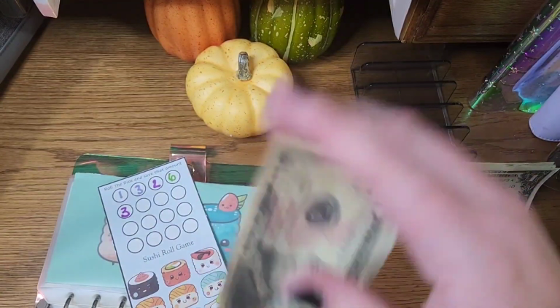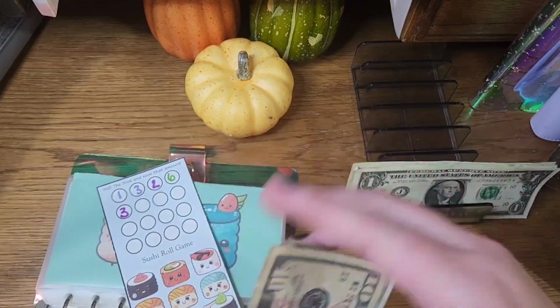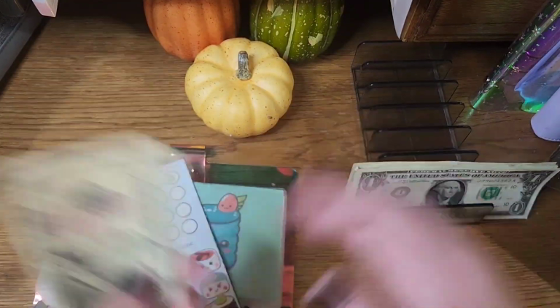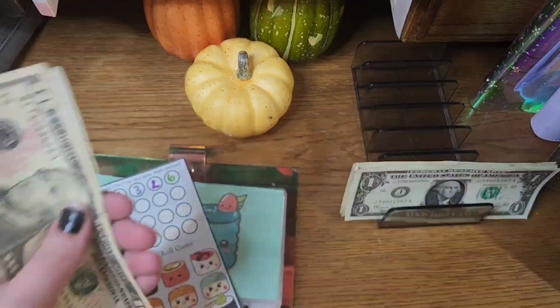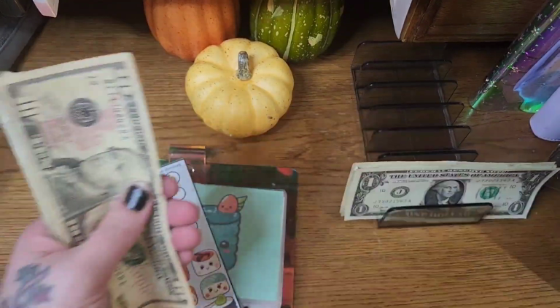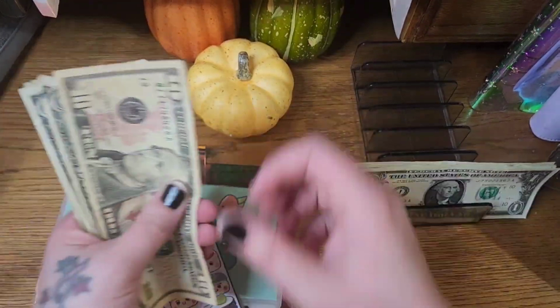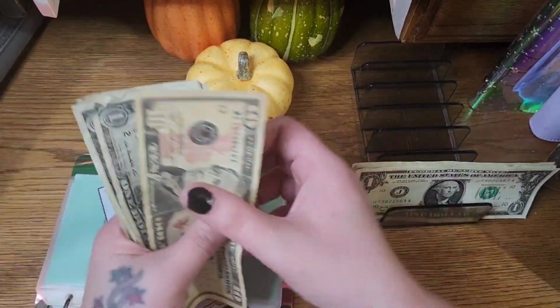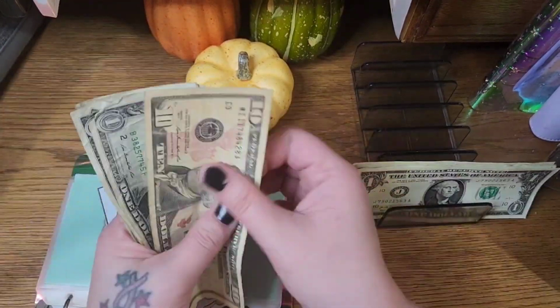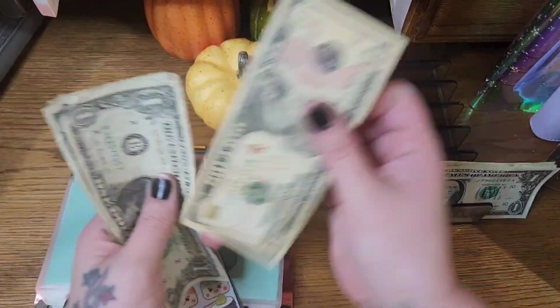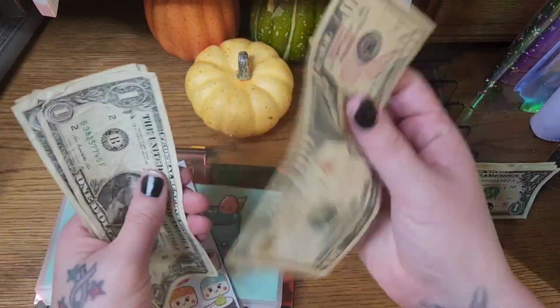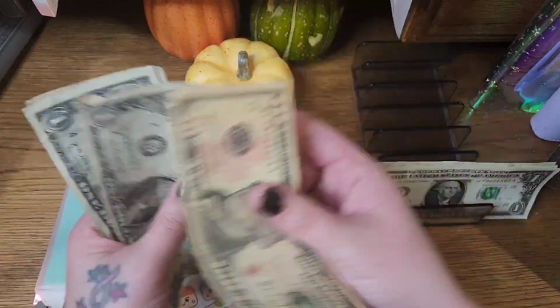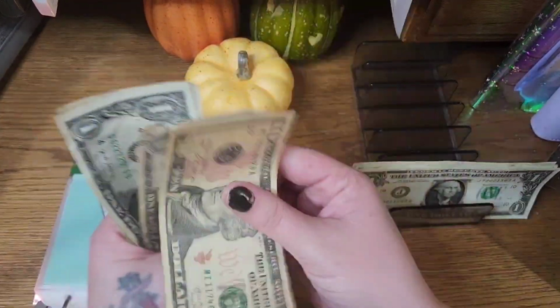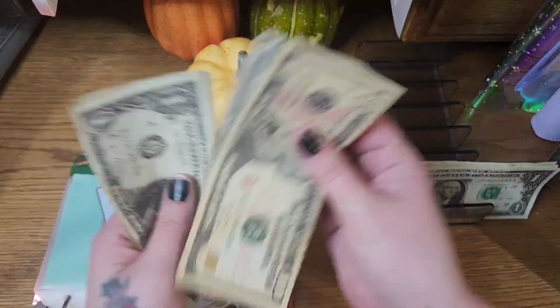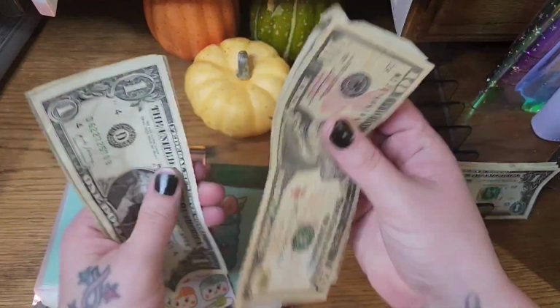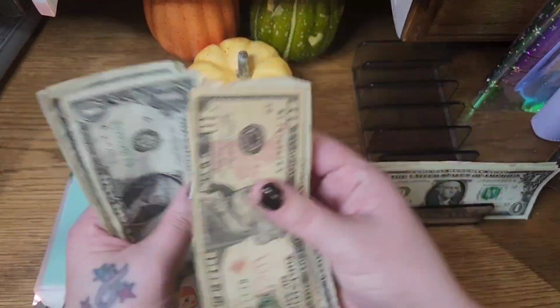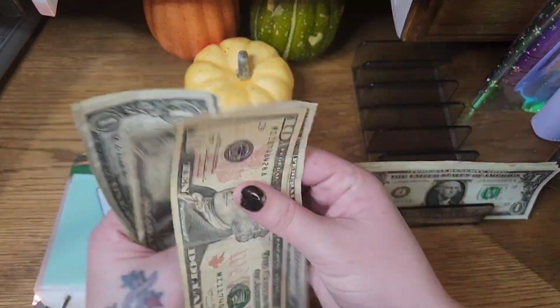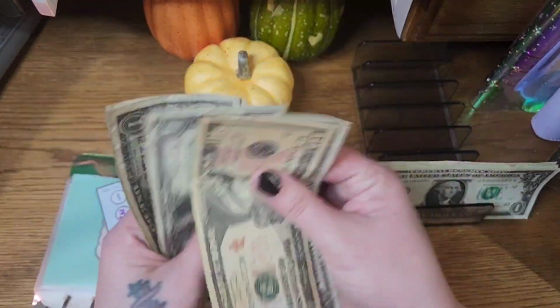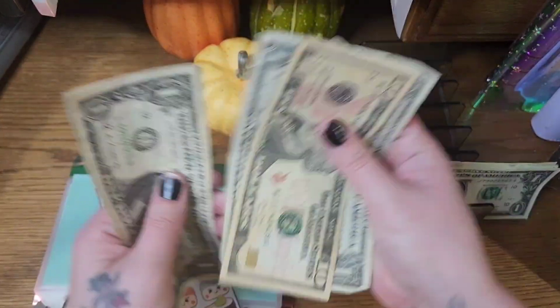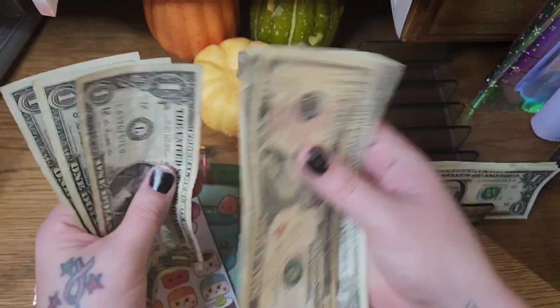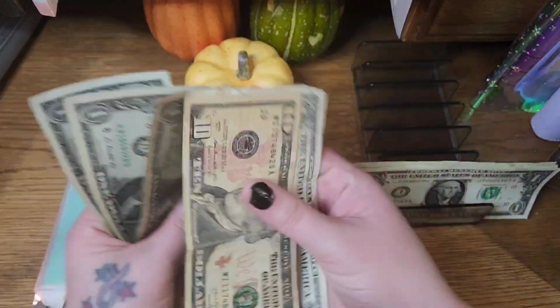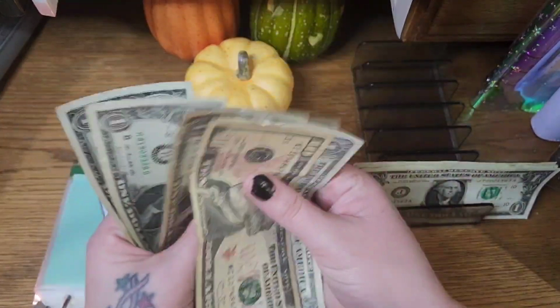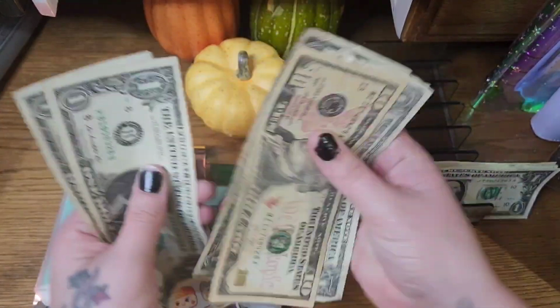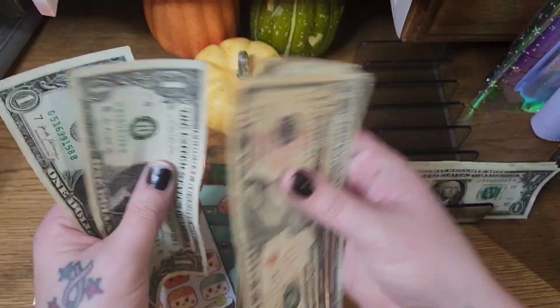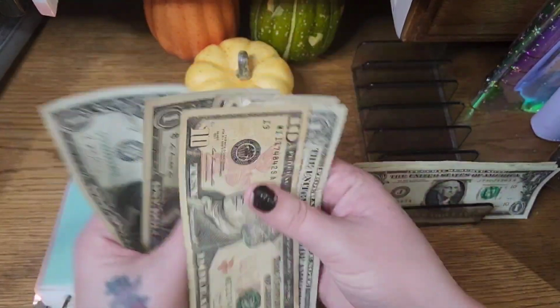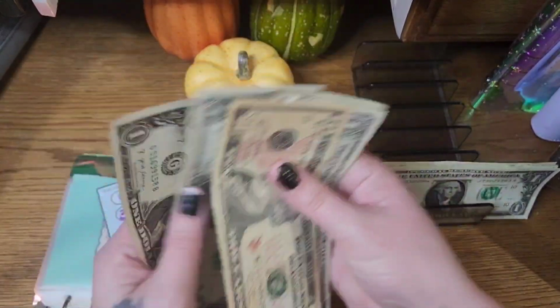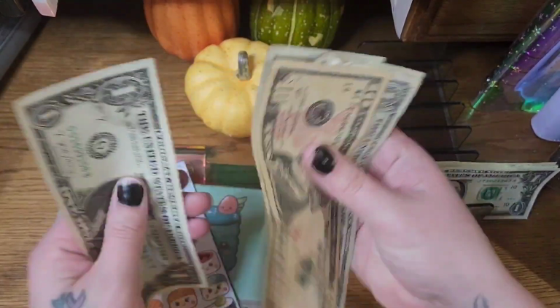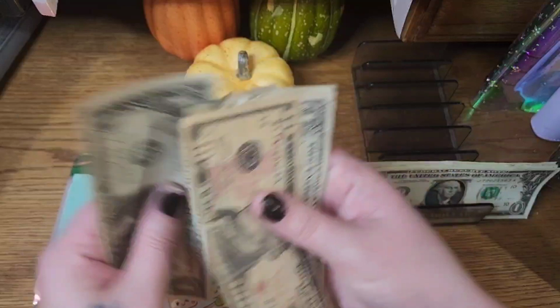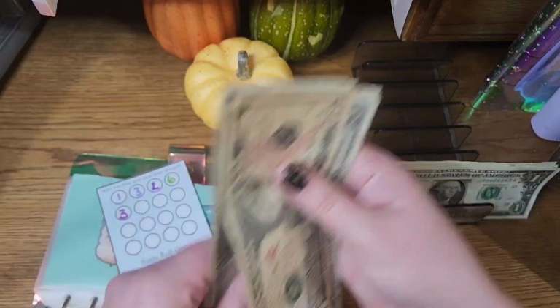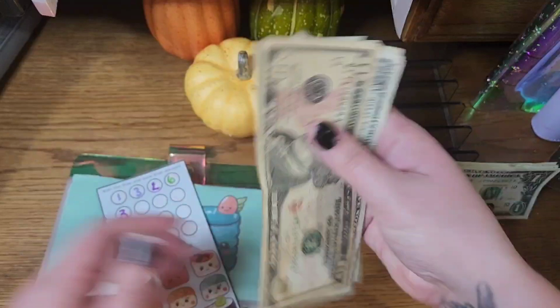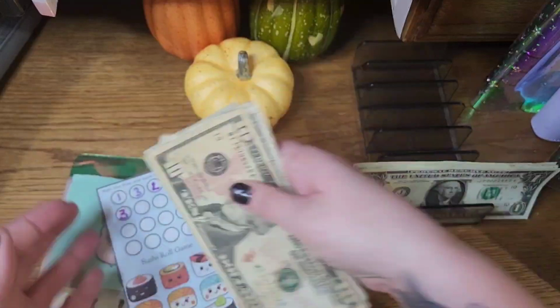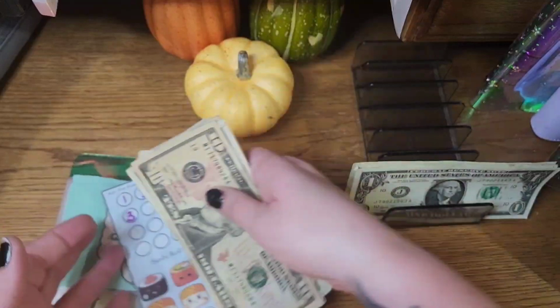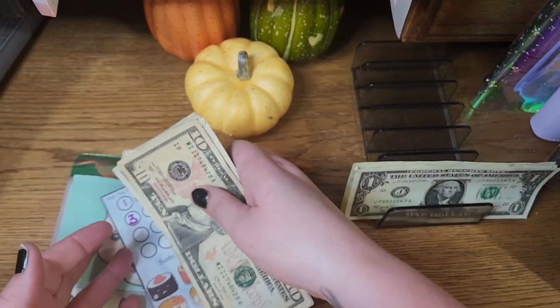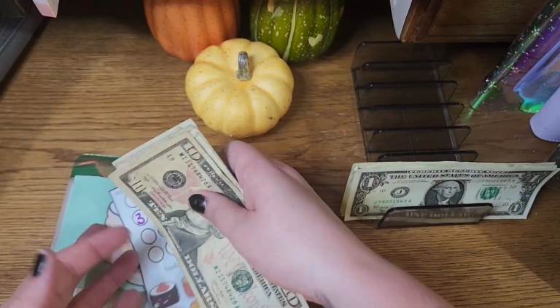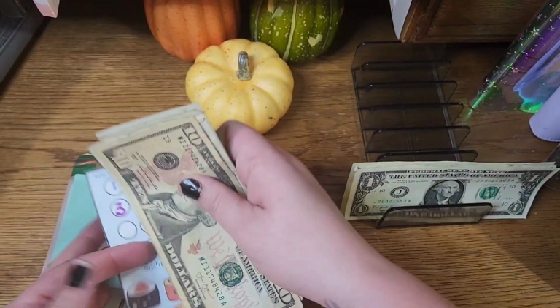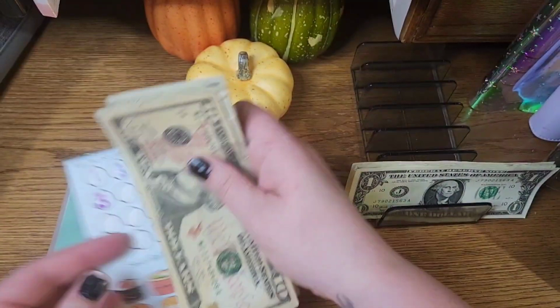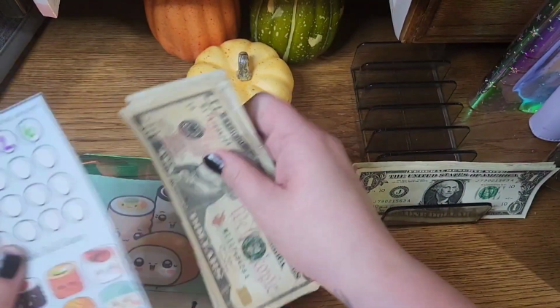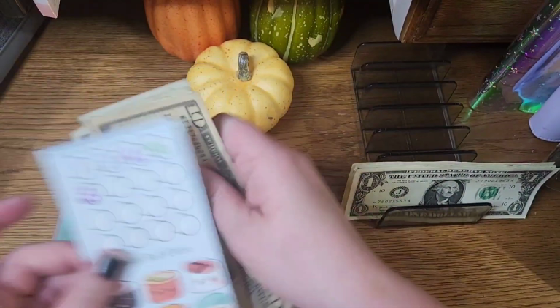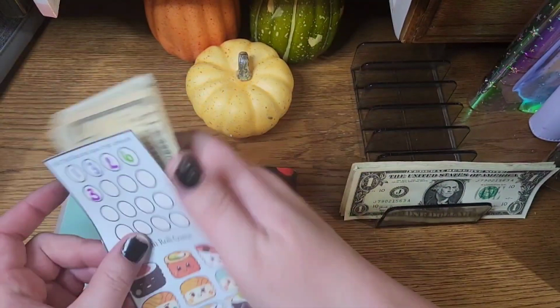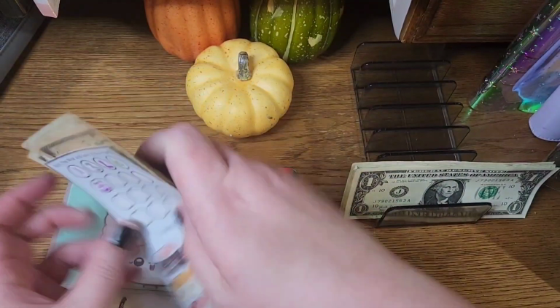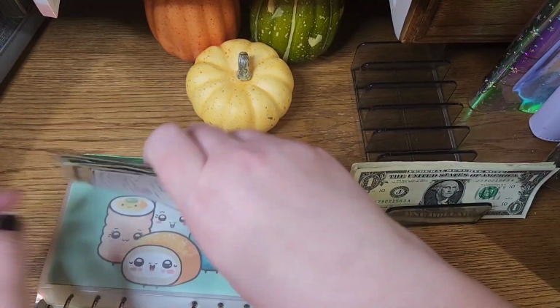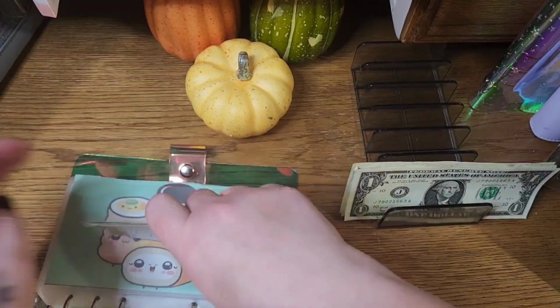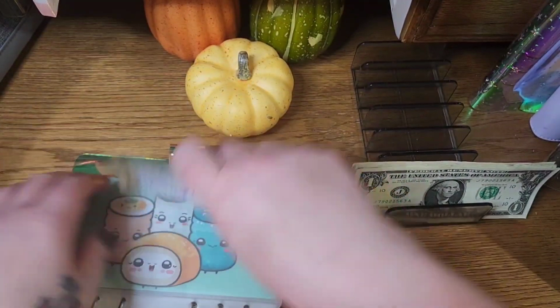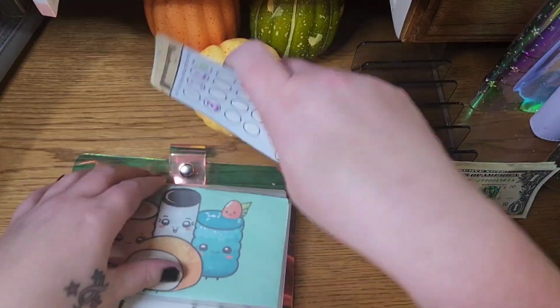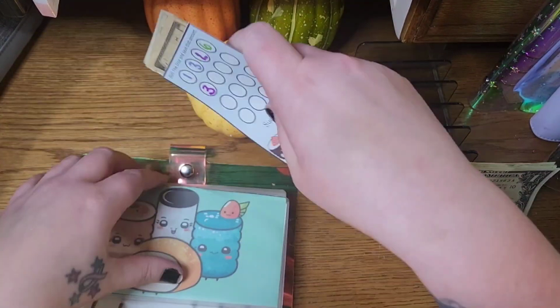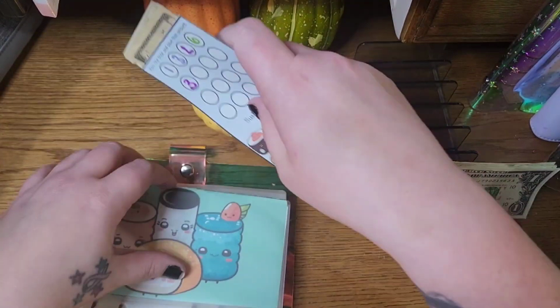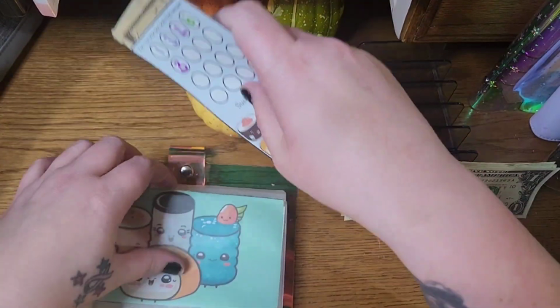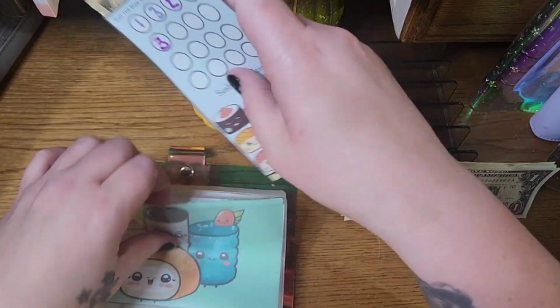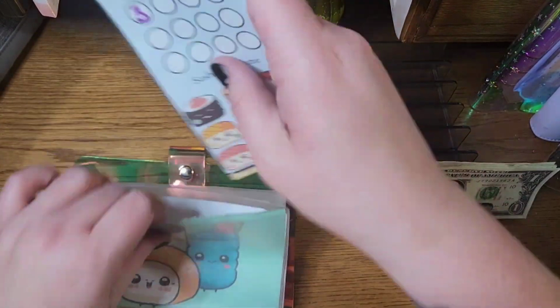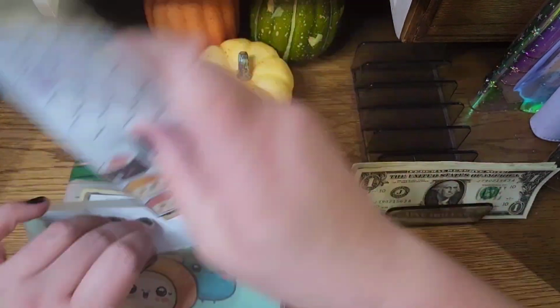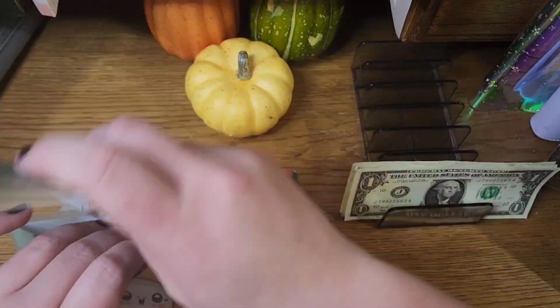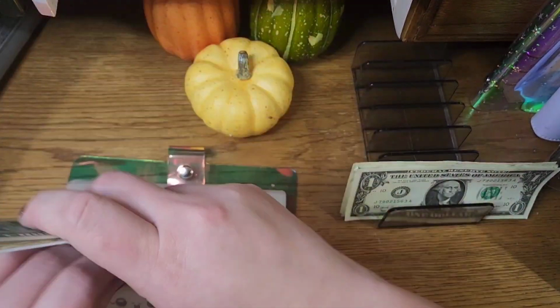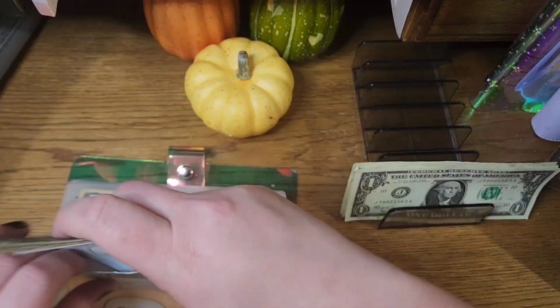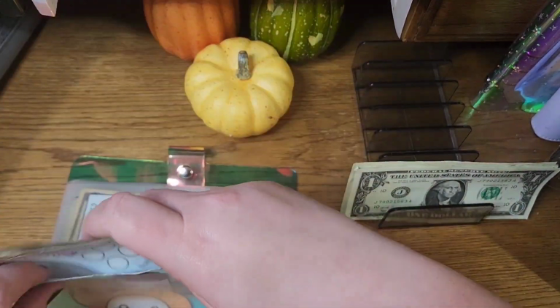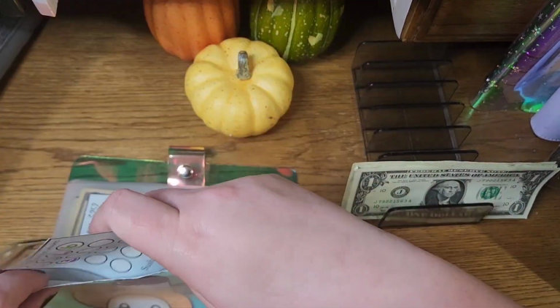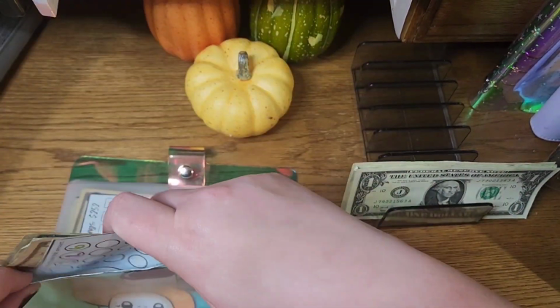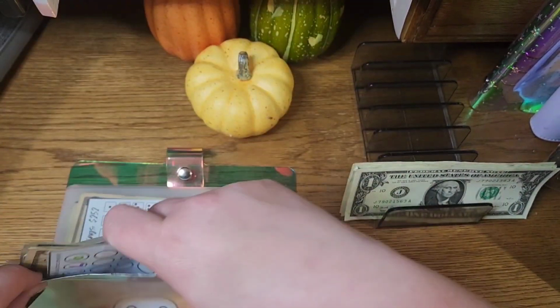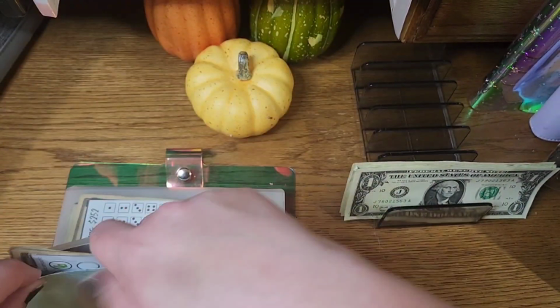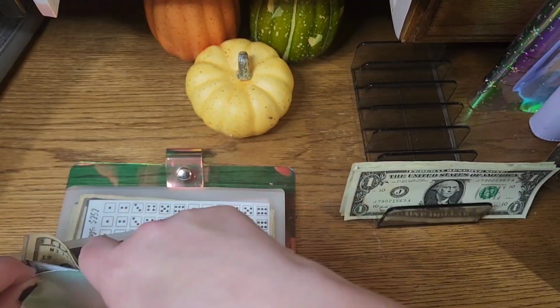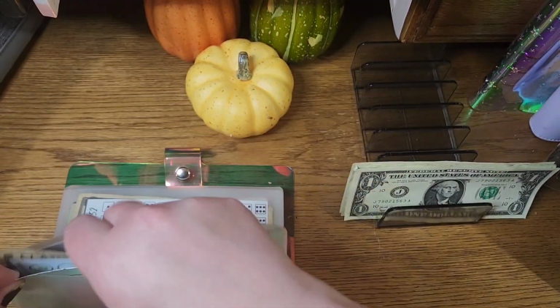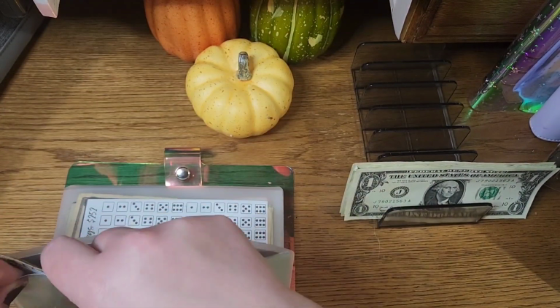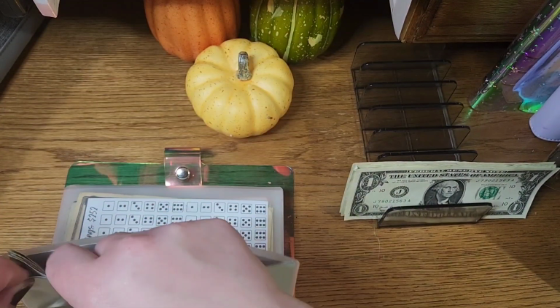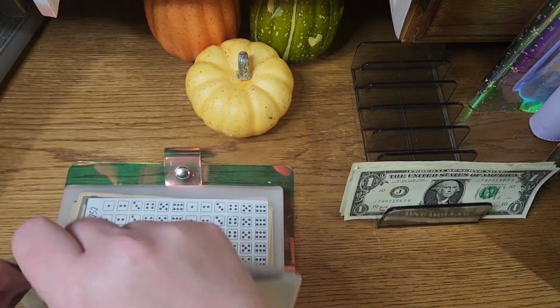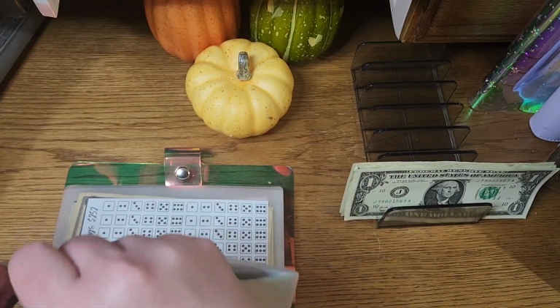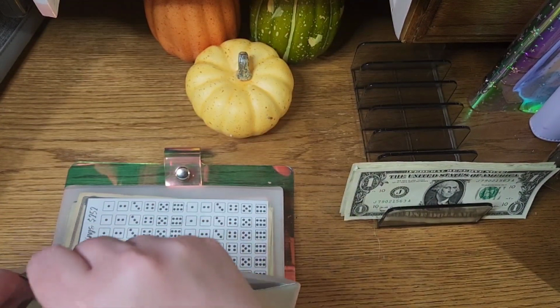So in this challenge I have $10, $11, $12, $13, $14, and $15 to add to my emergency fund.